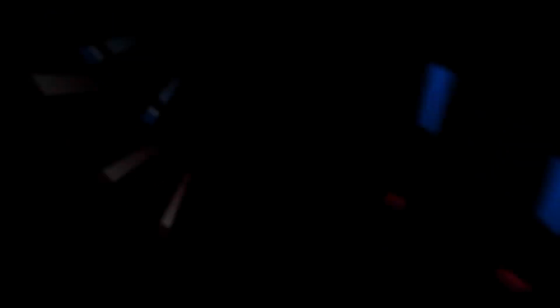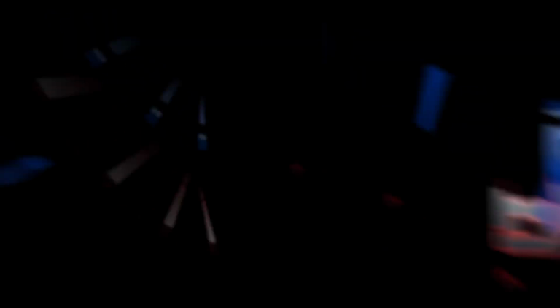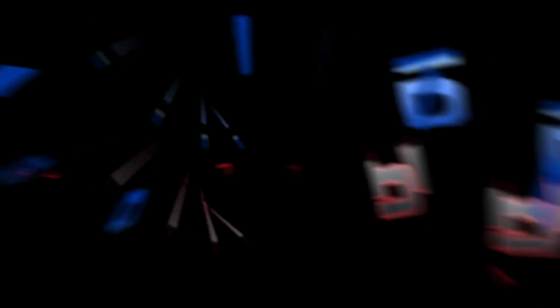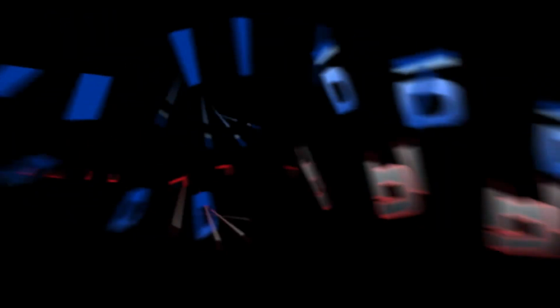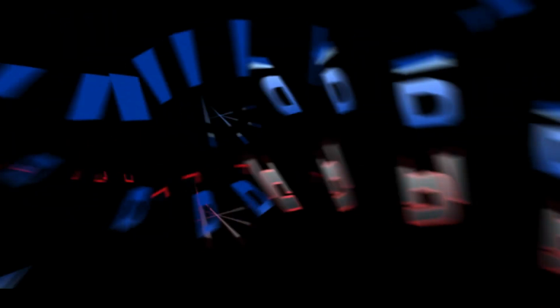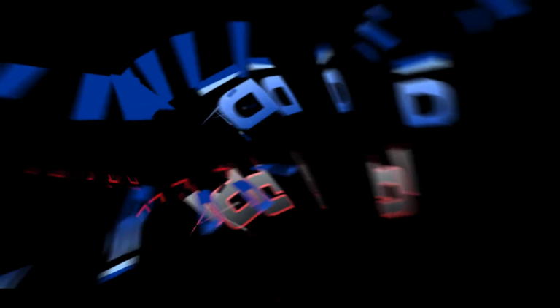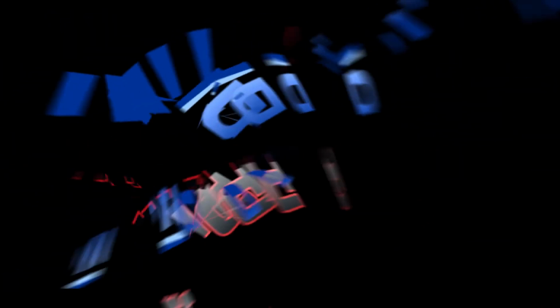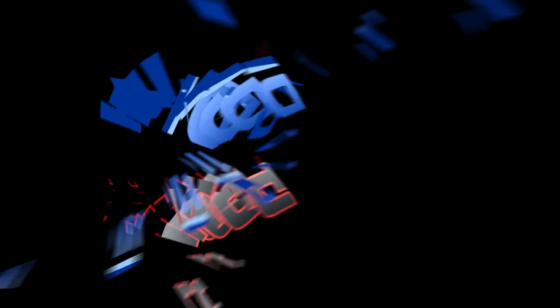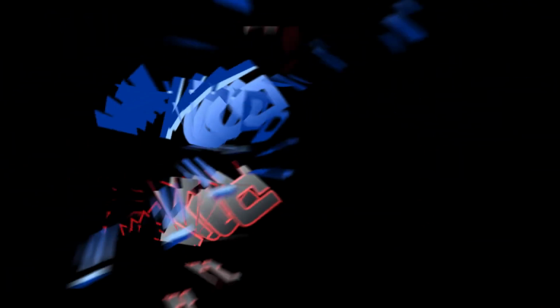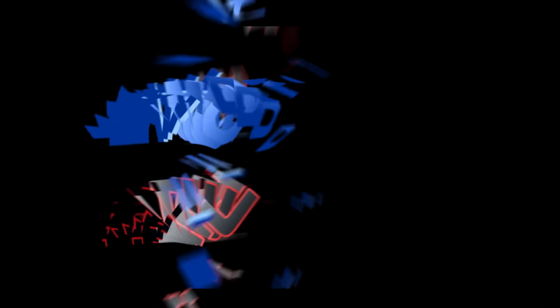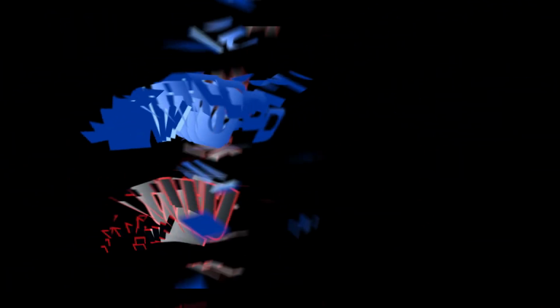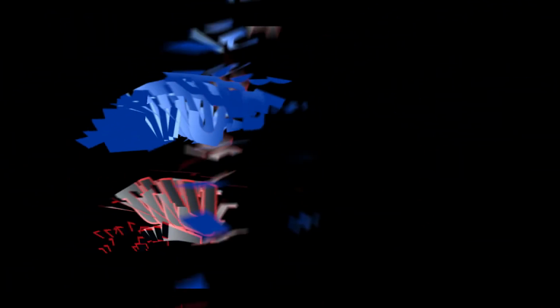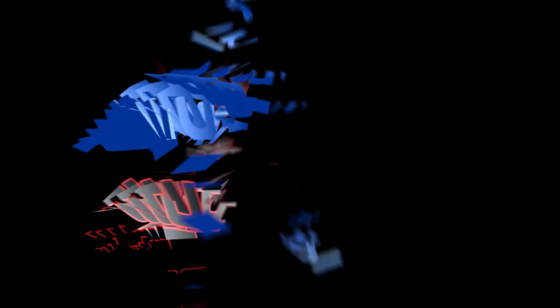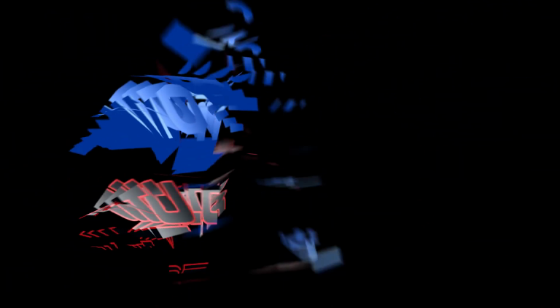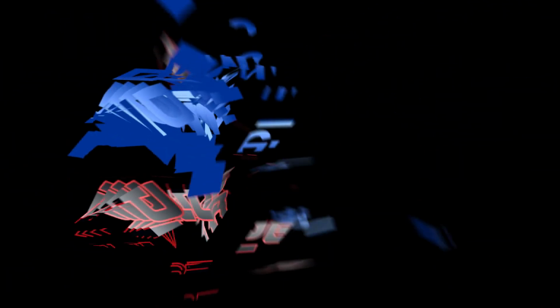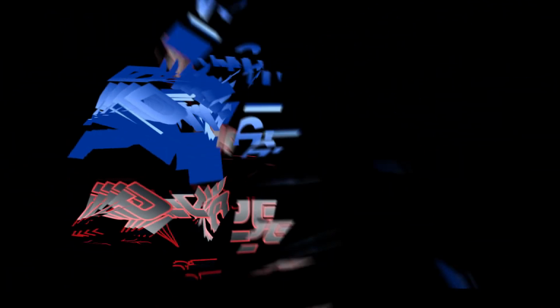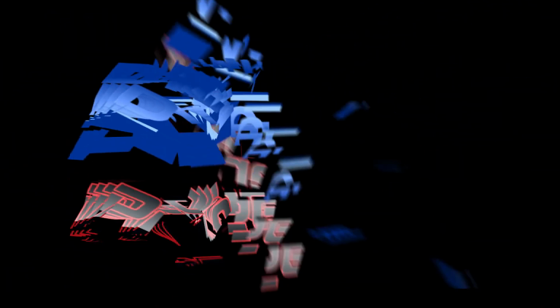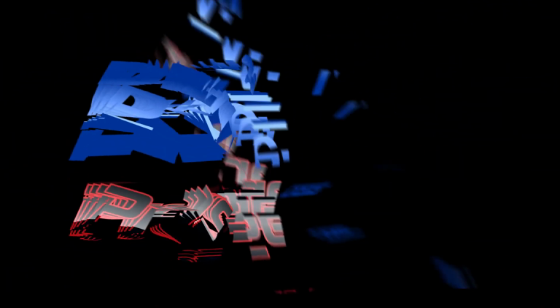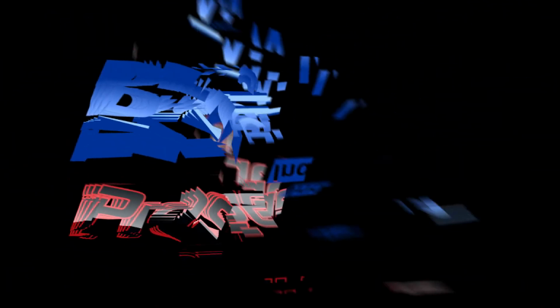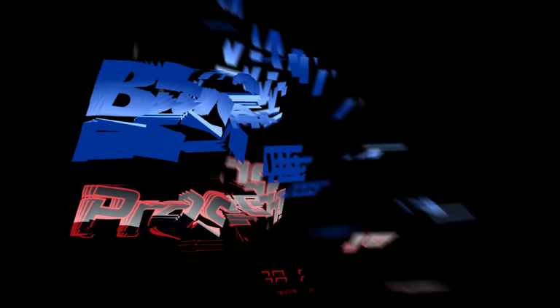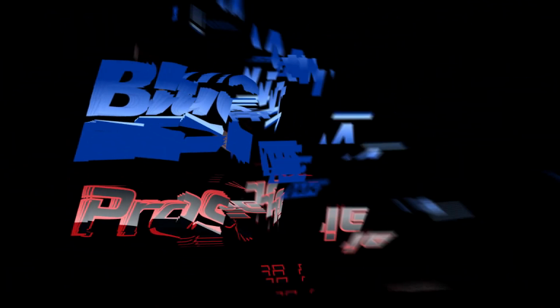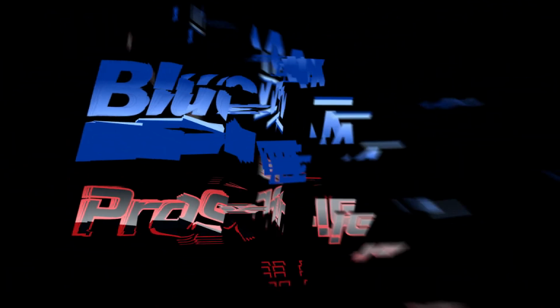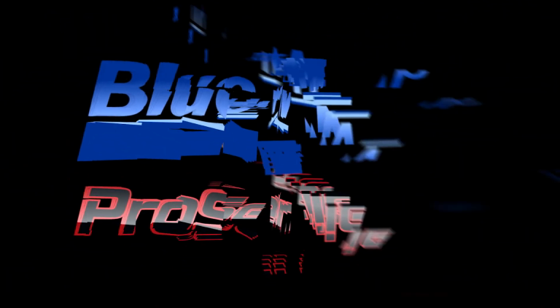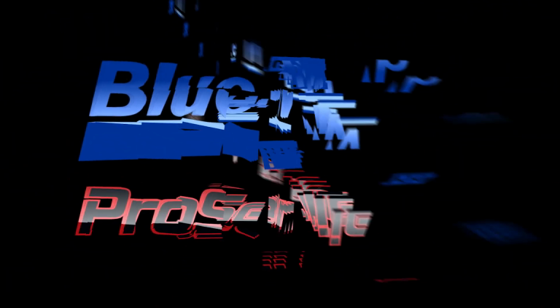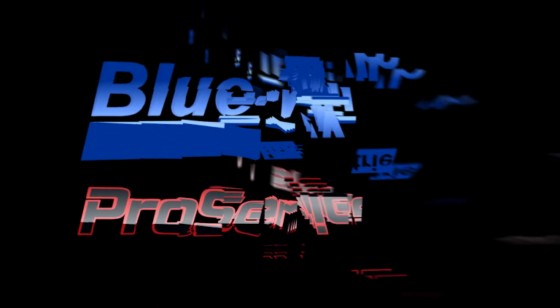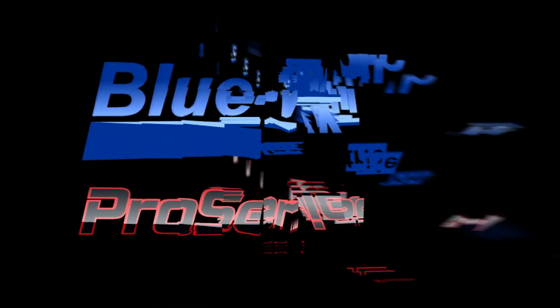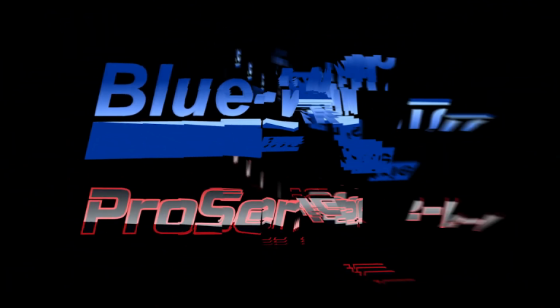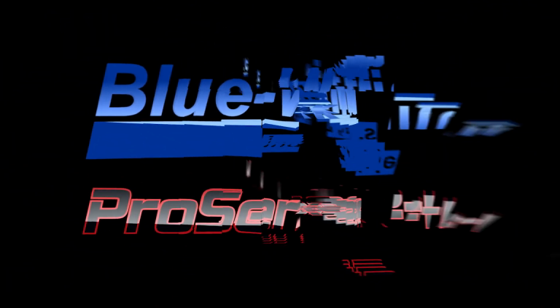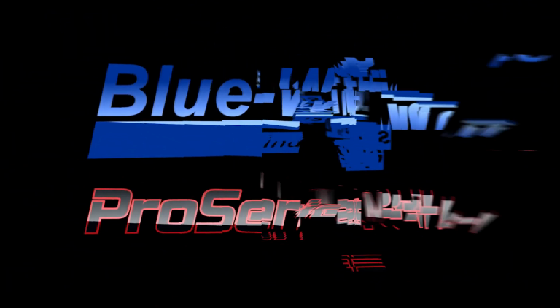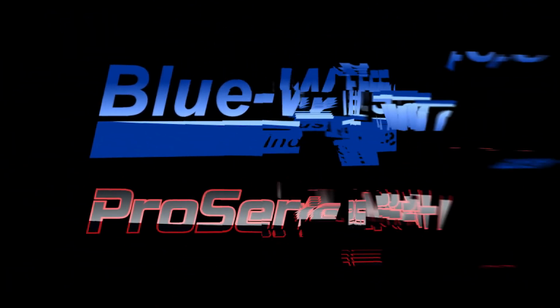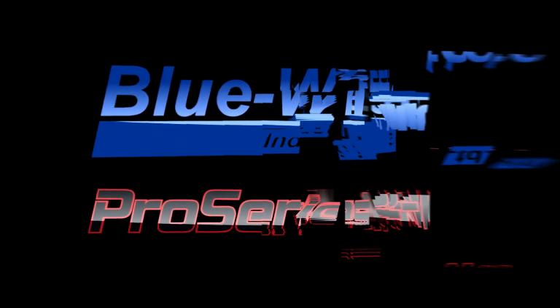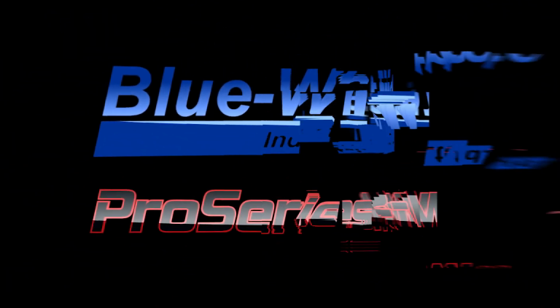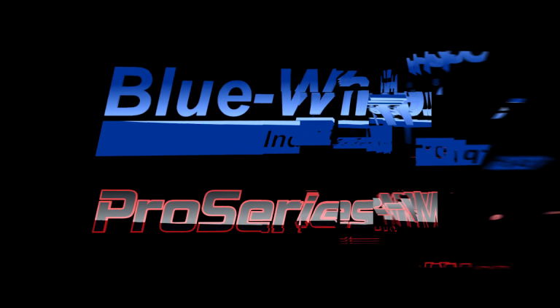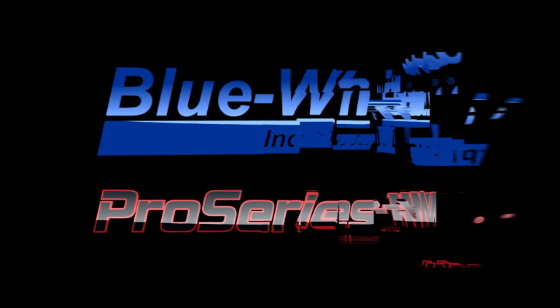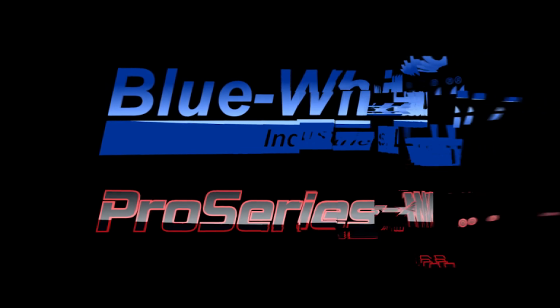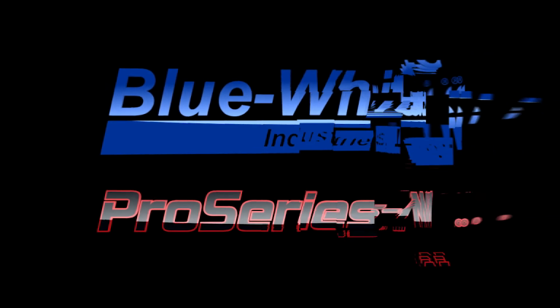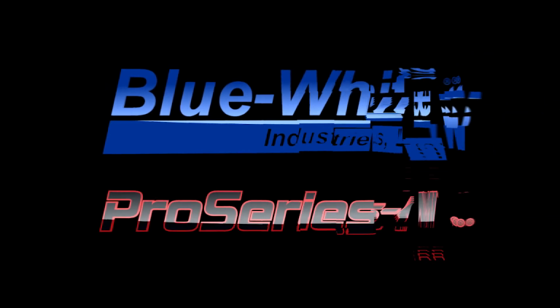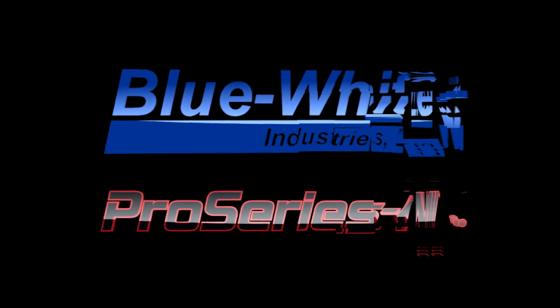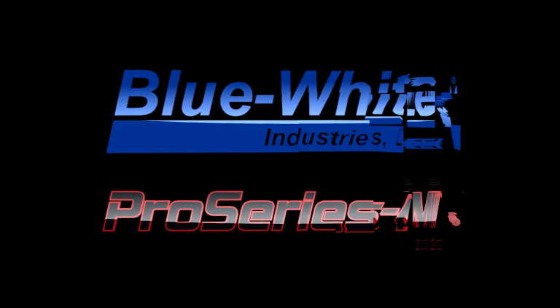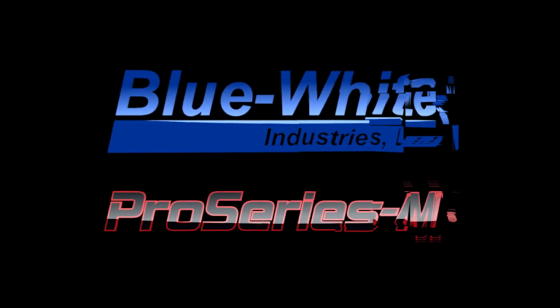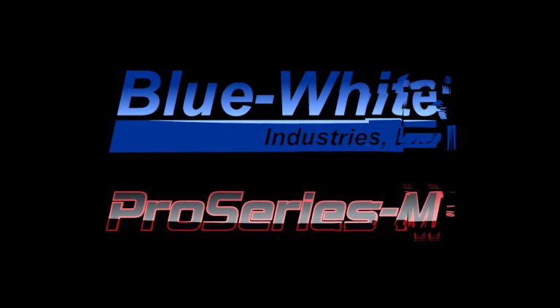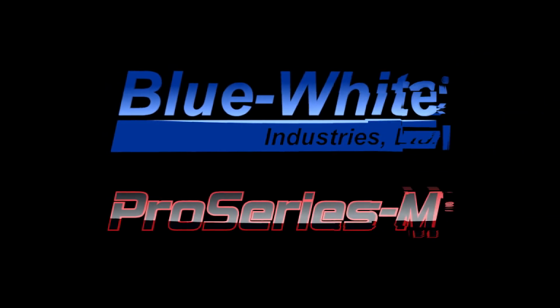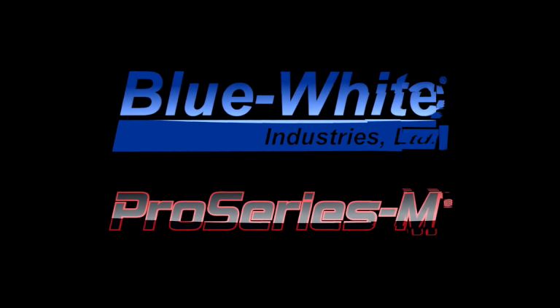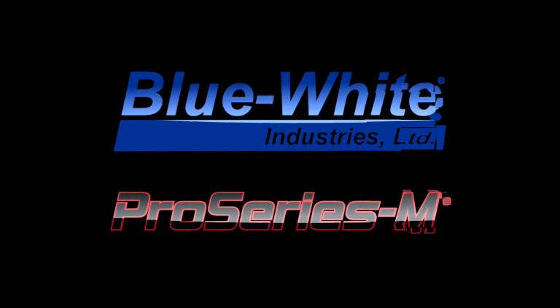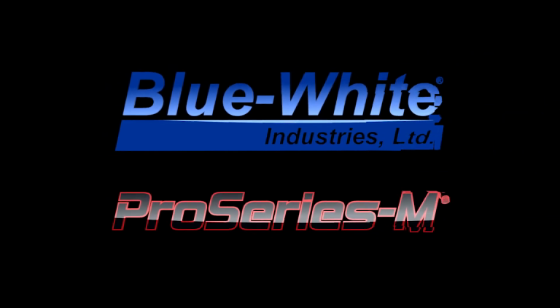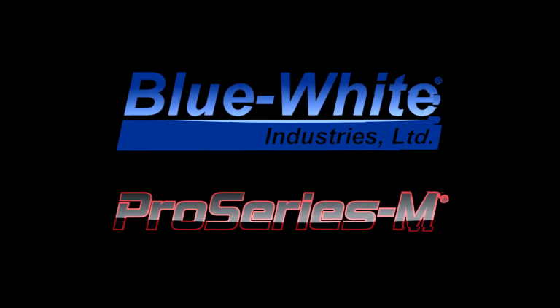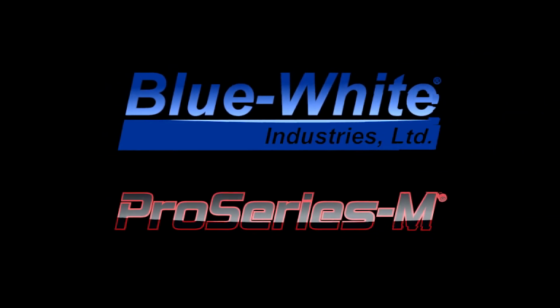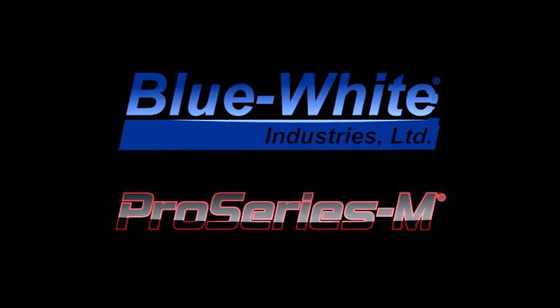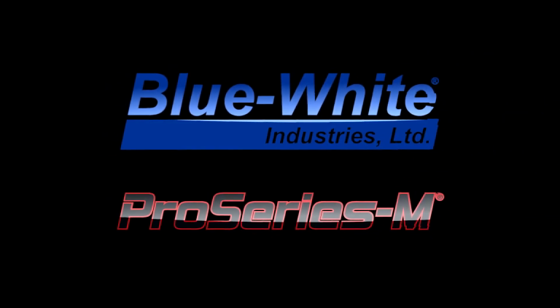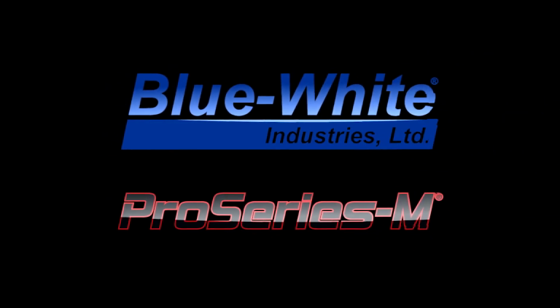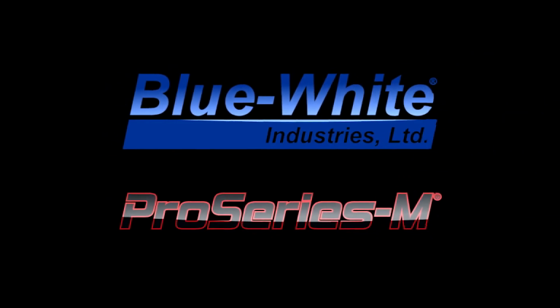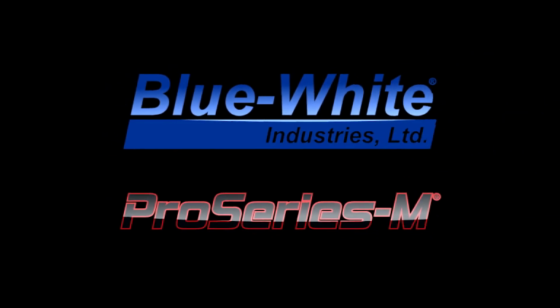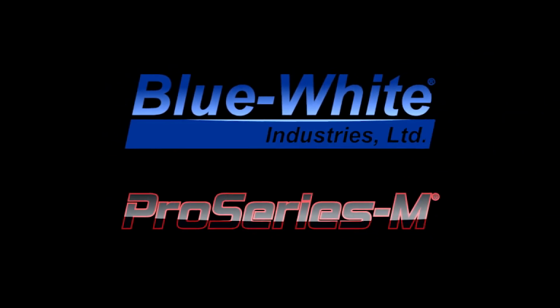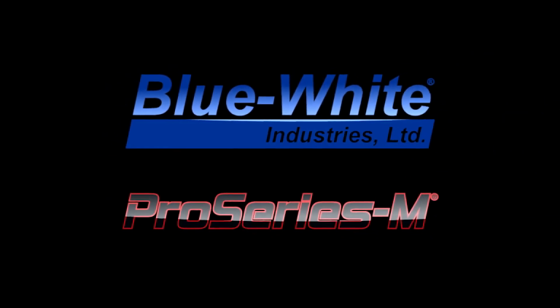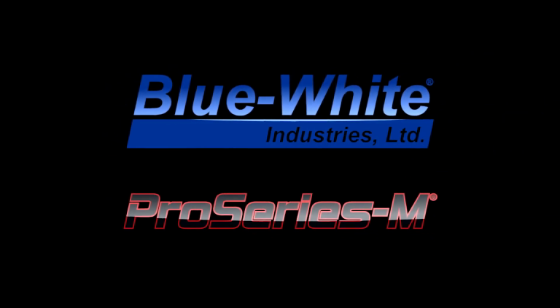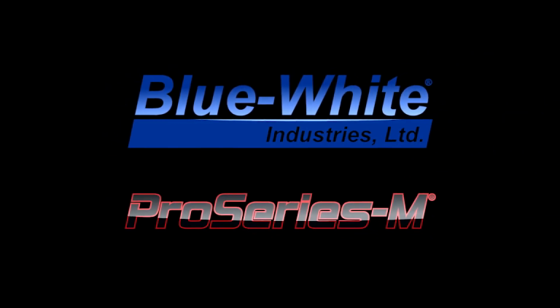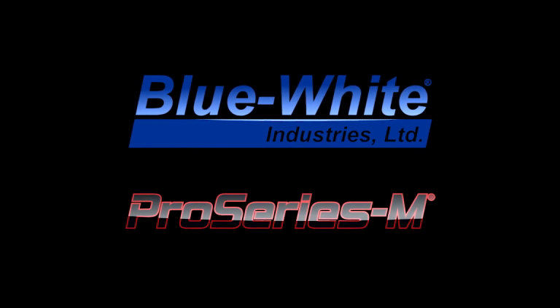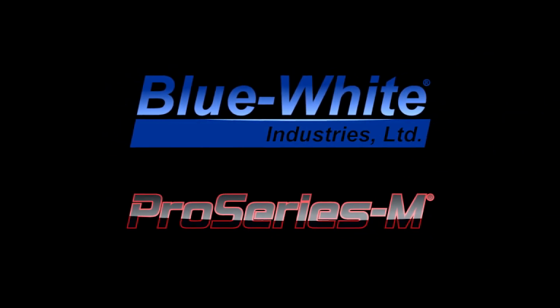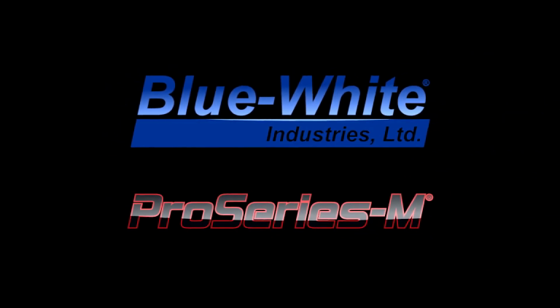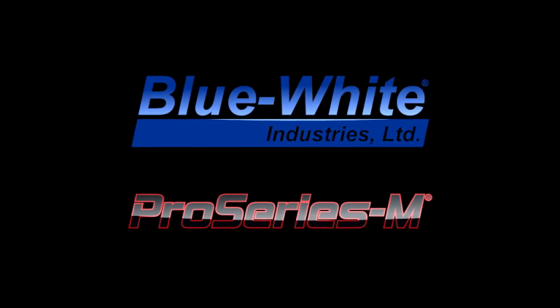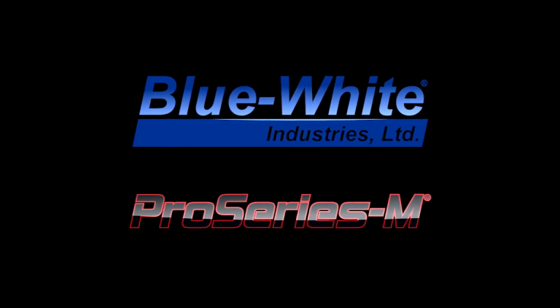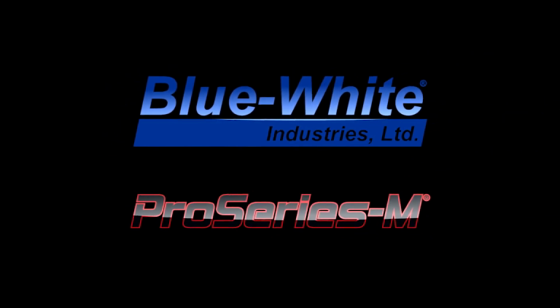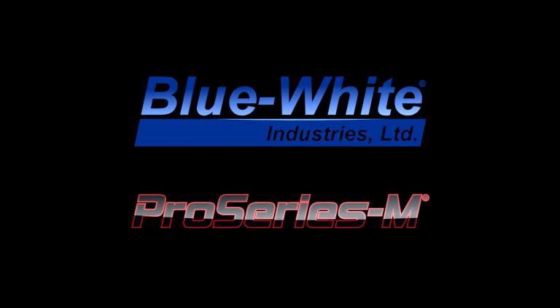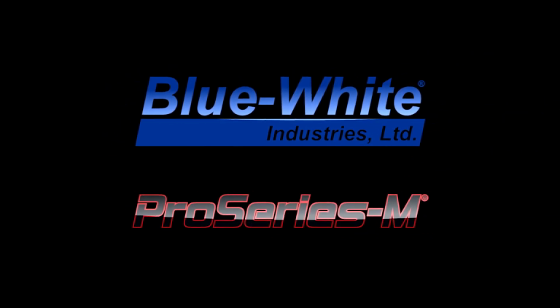Pro Series M — quality, accuracy, and durability in the most critical municipal water treatment applications.